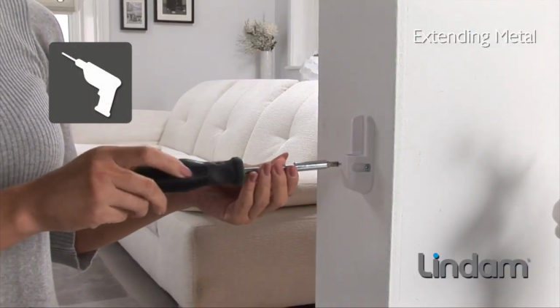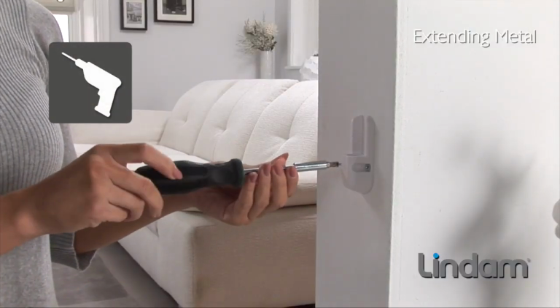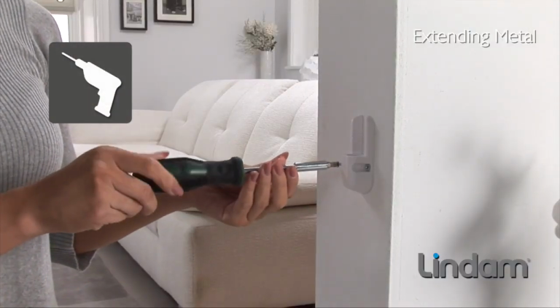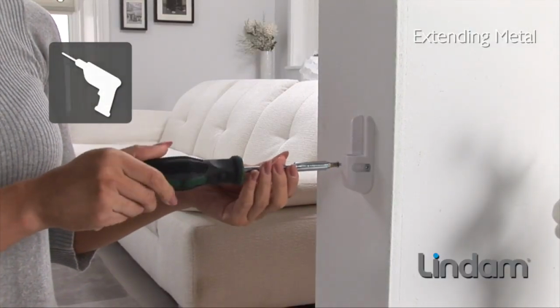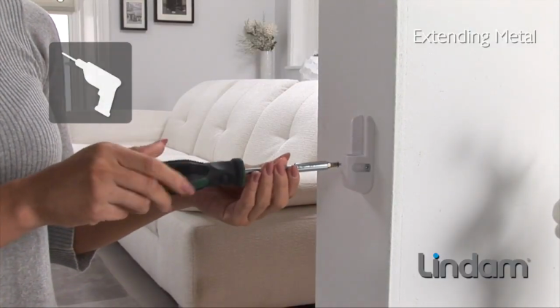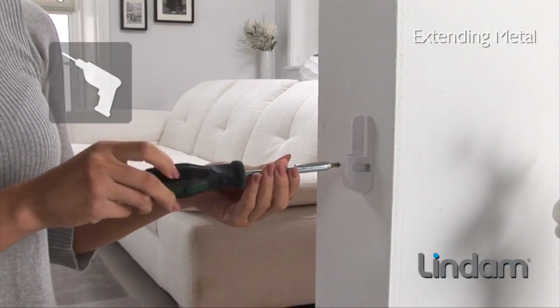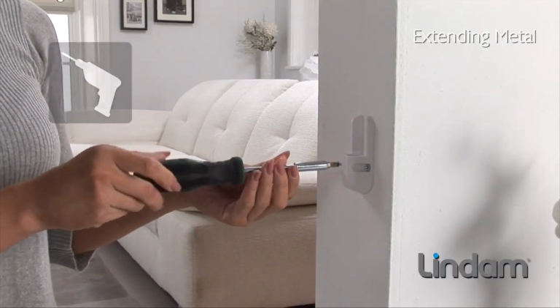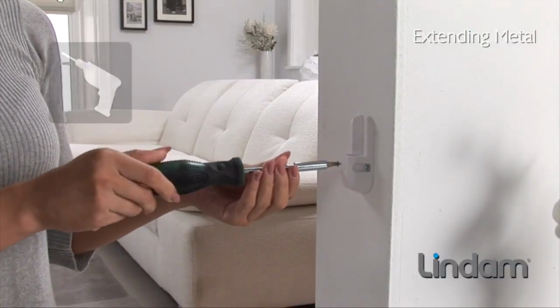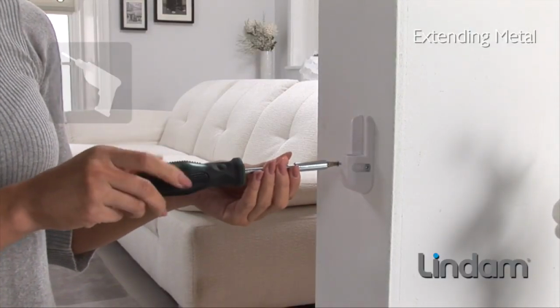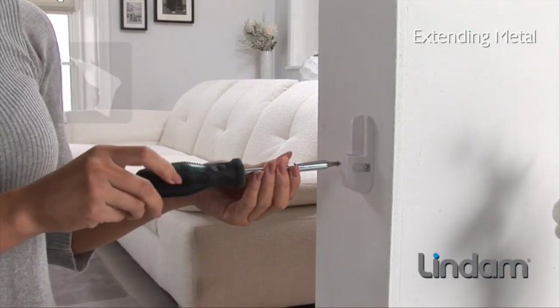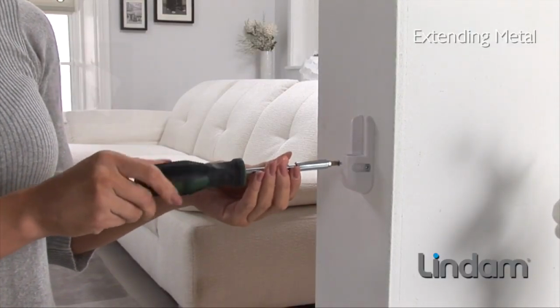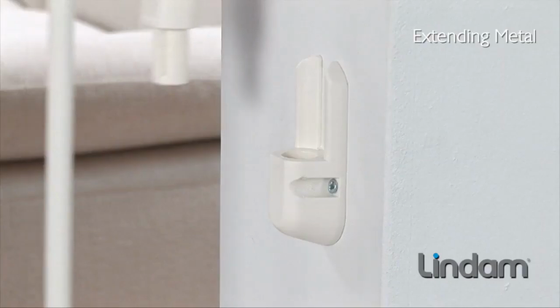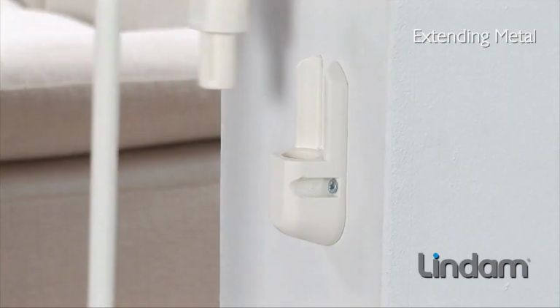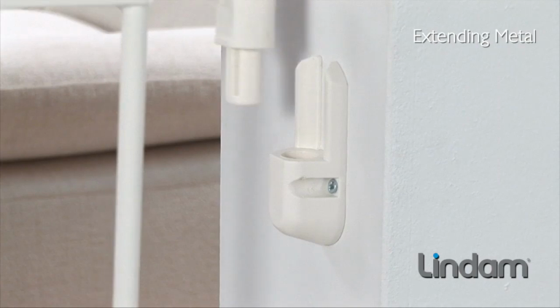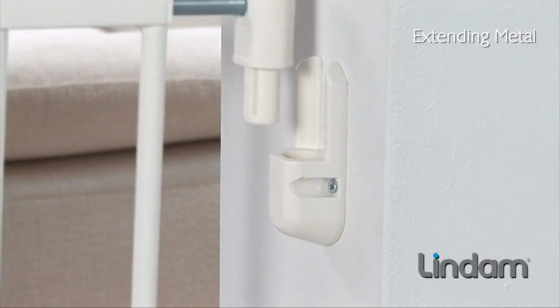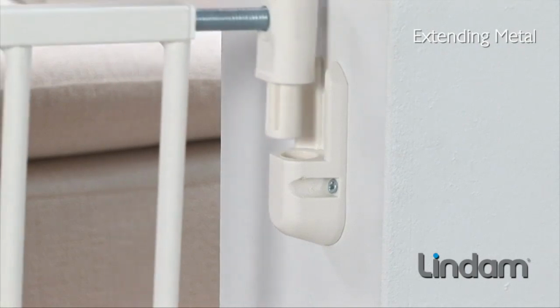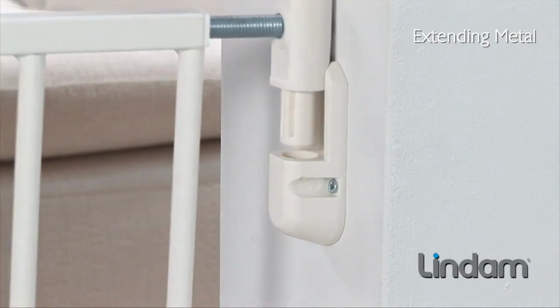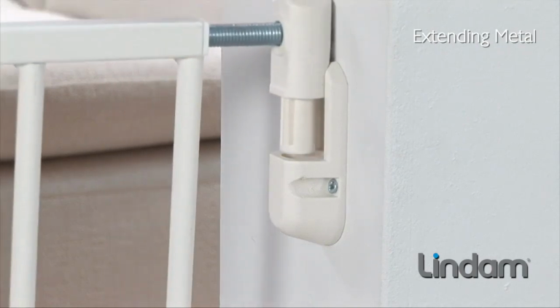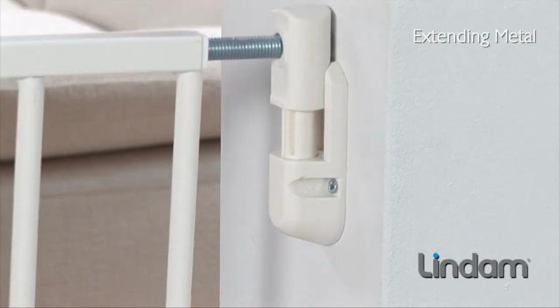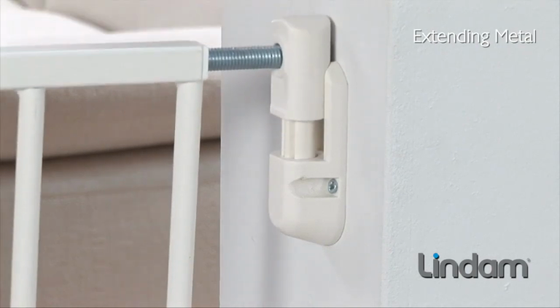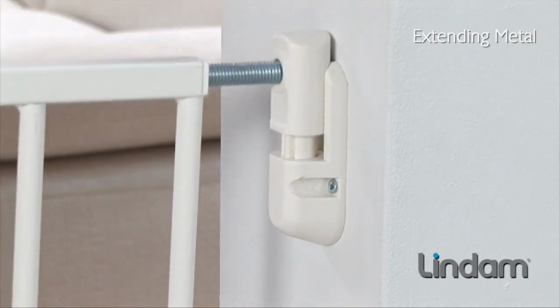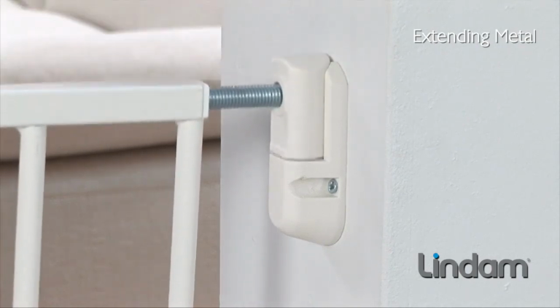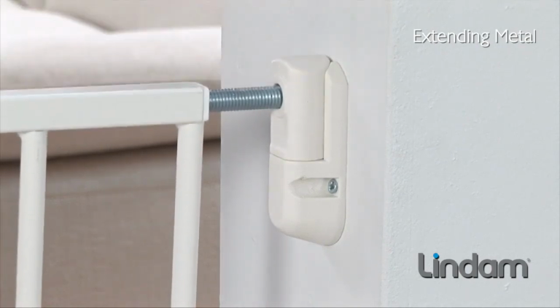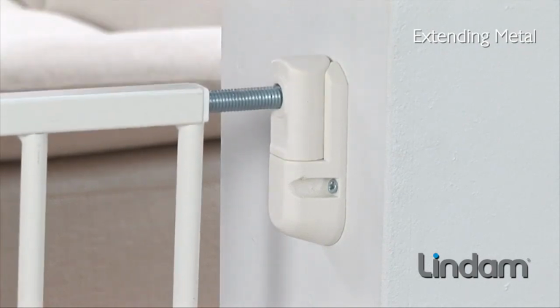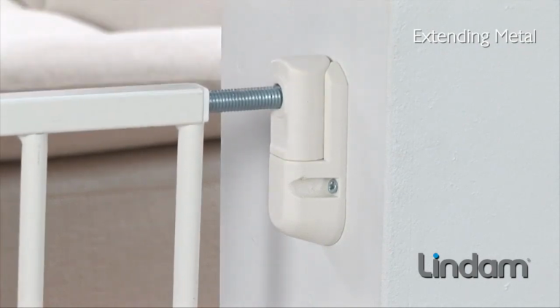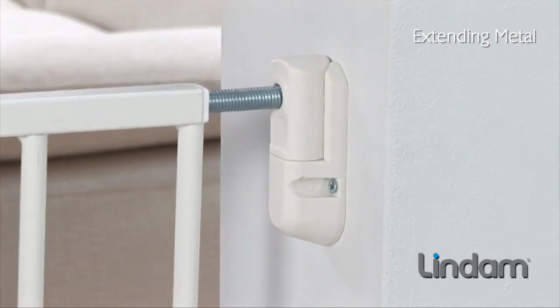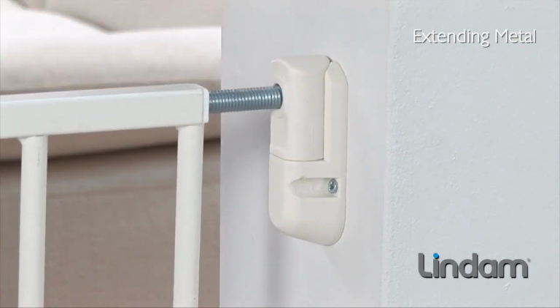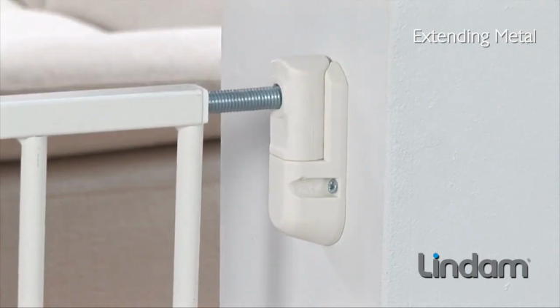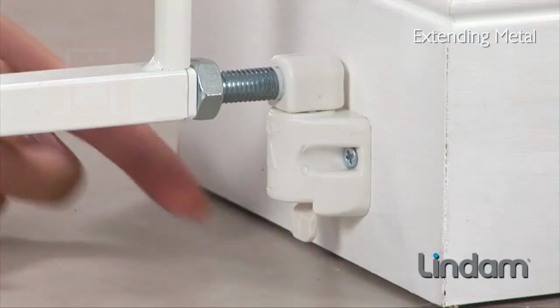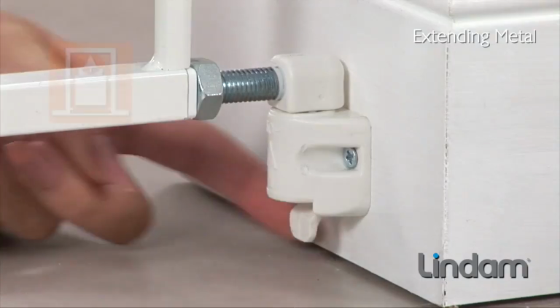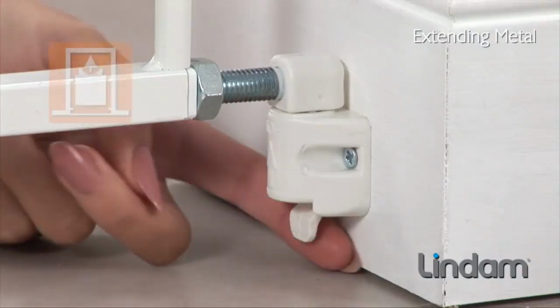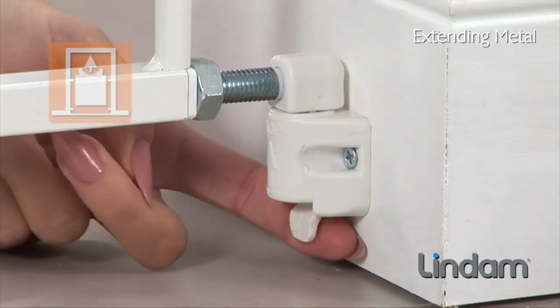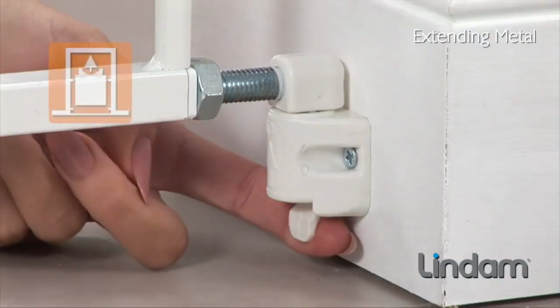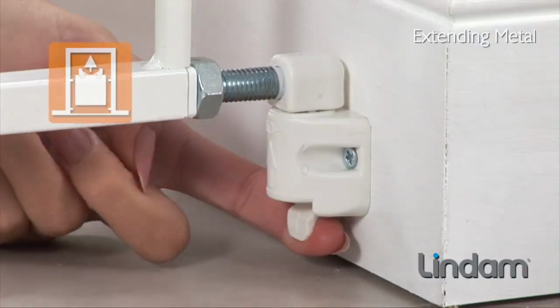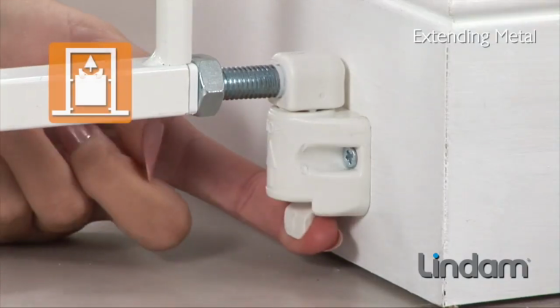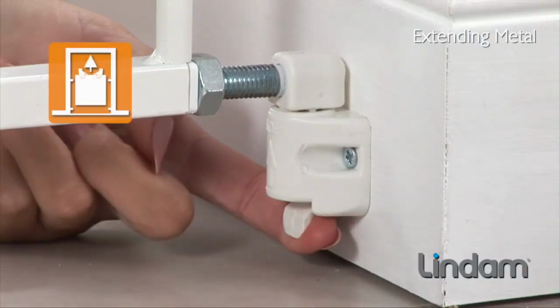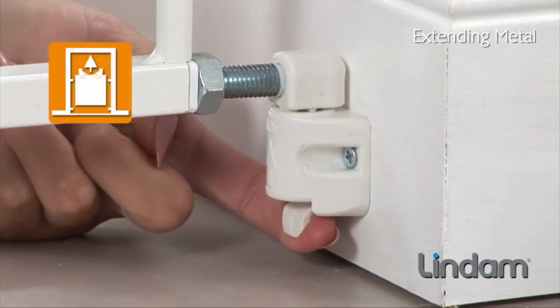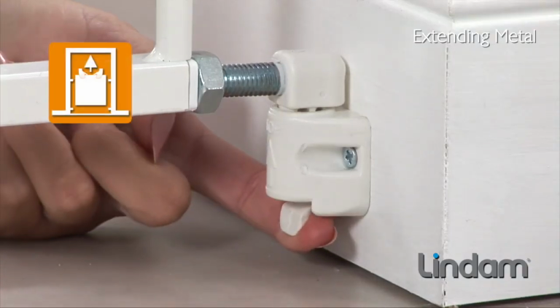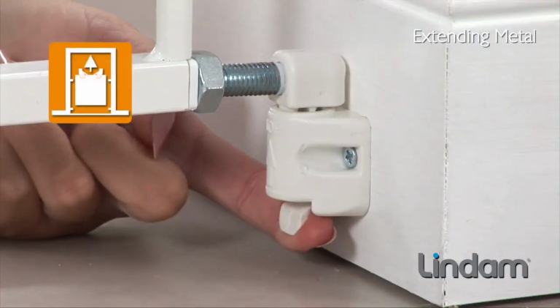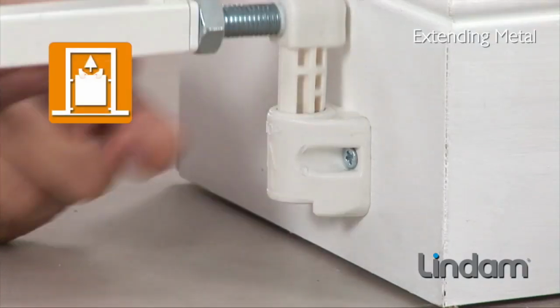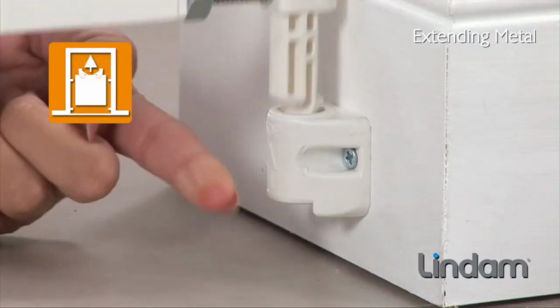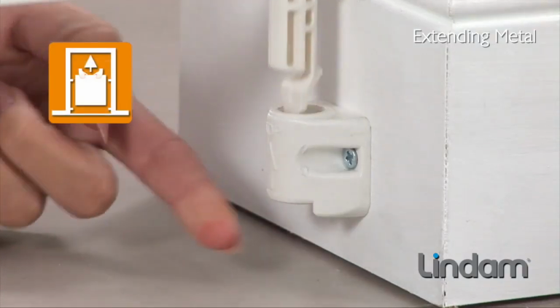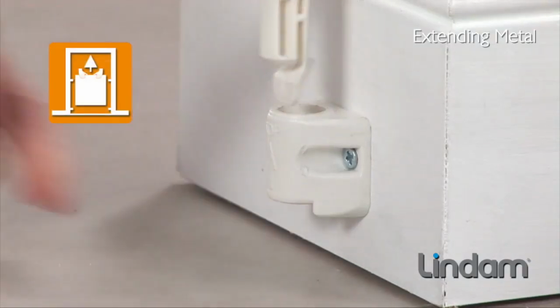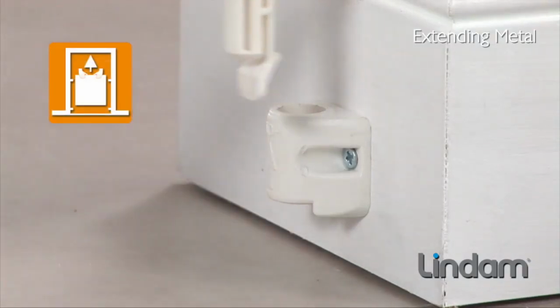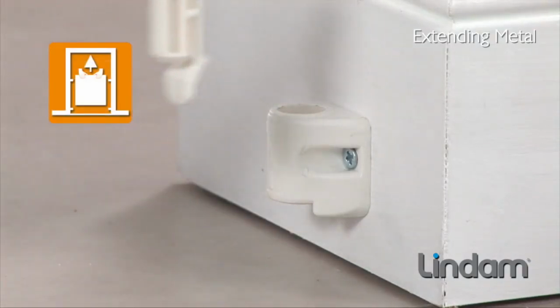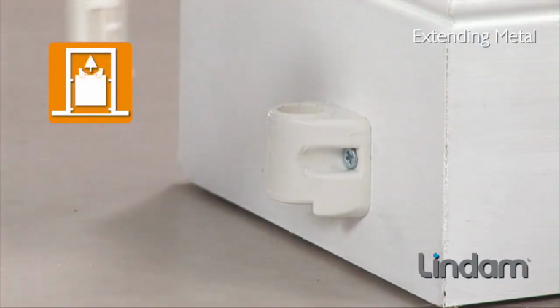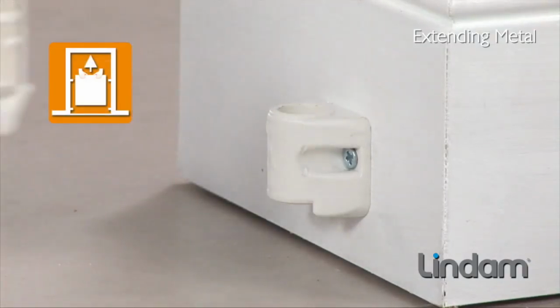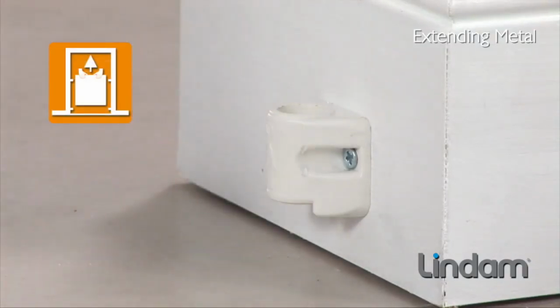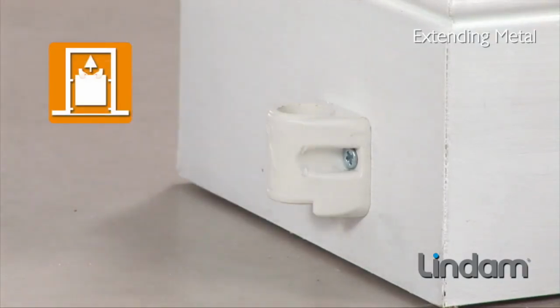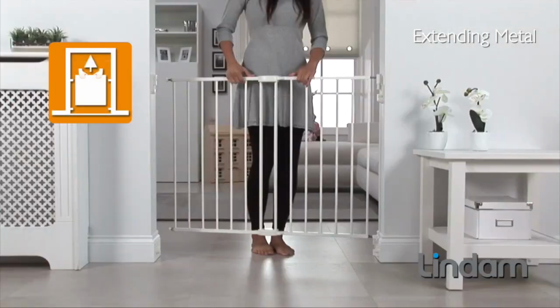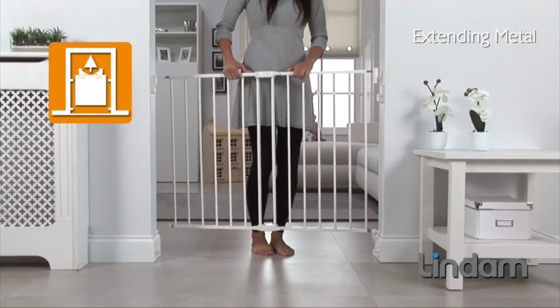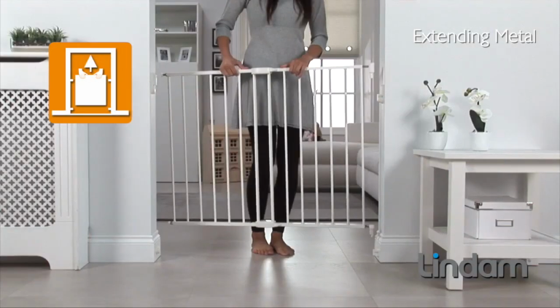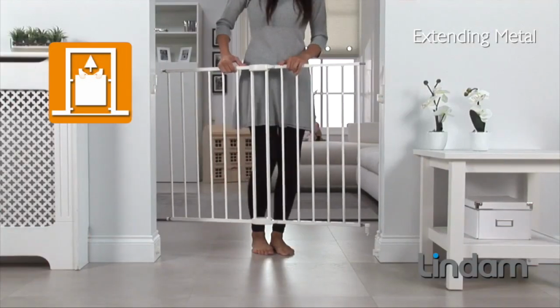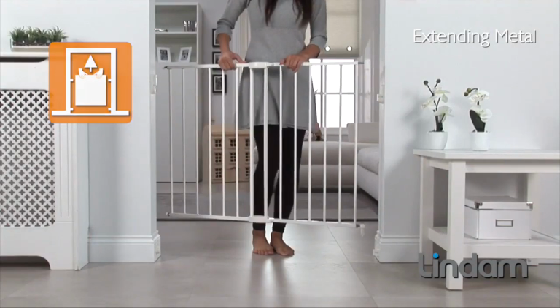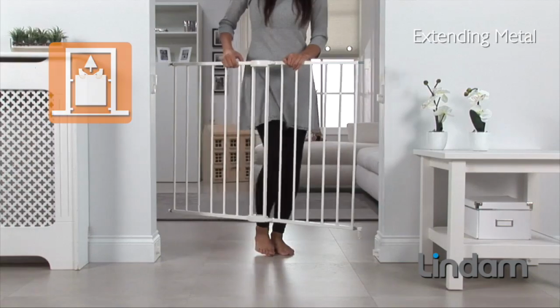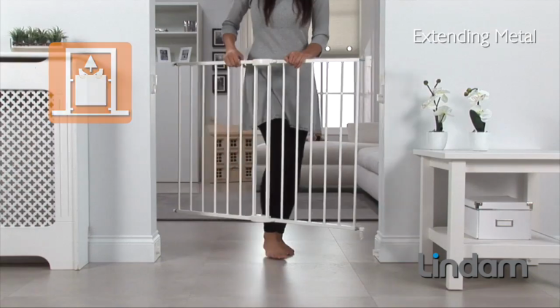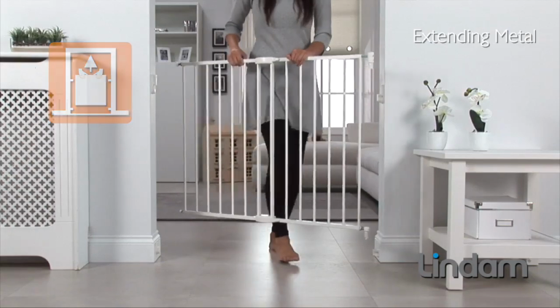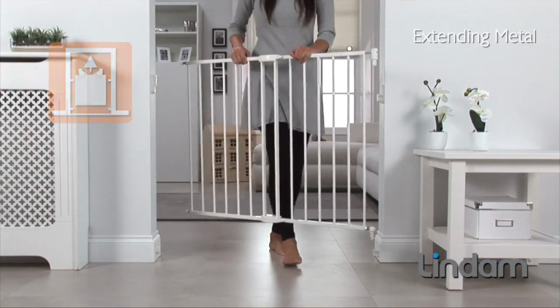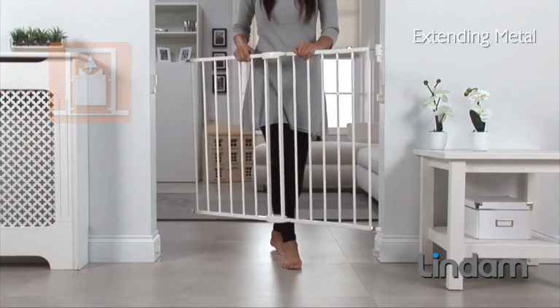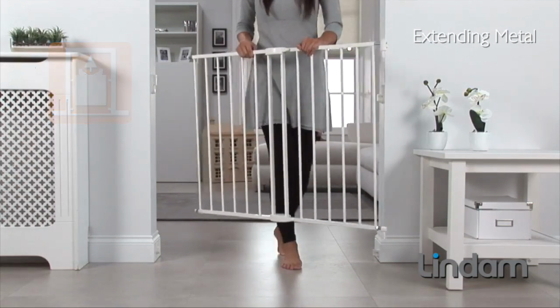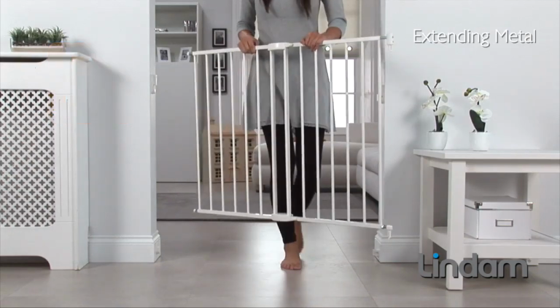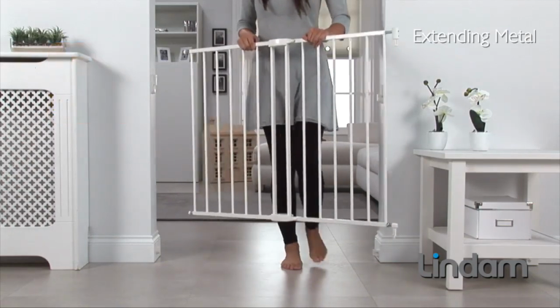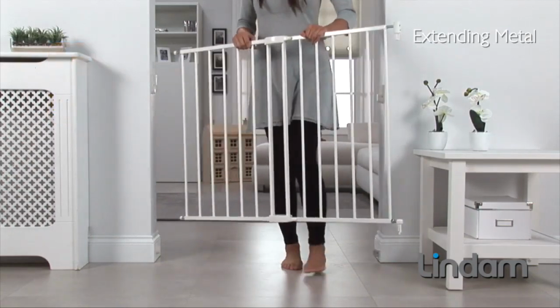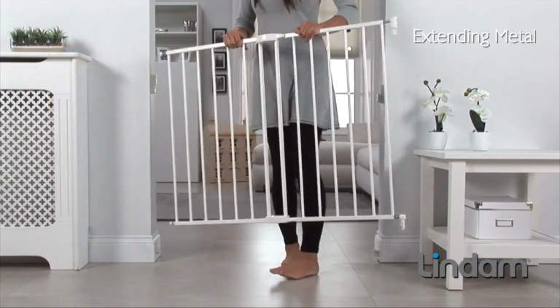The gate can now be fitted. The quick-release fittings allow the gate to be removed and replaced quickly and easily to suit your lifestyle.